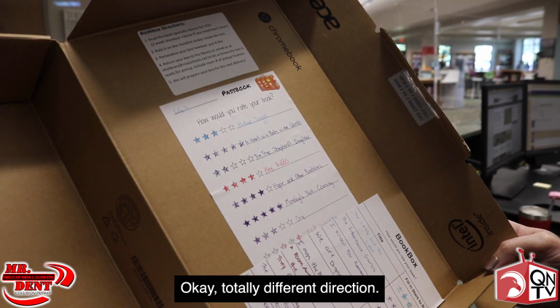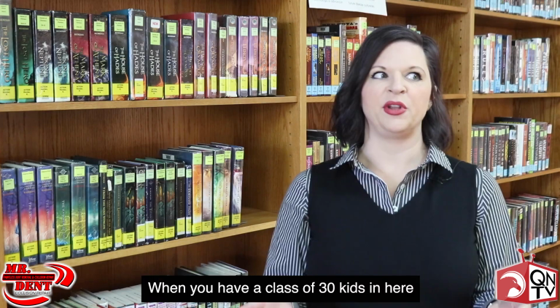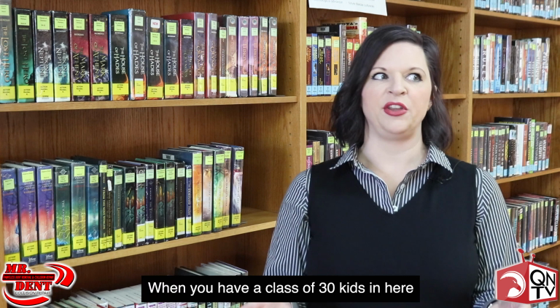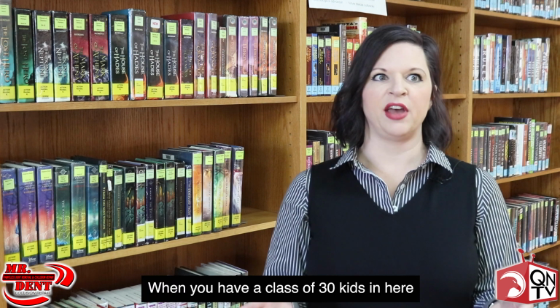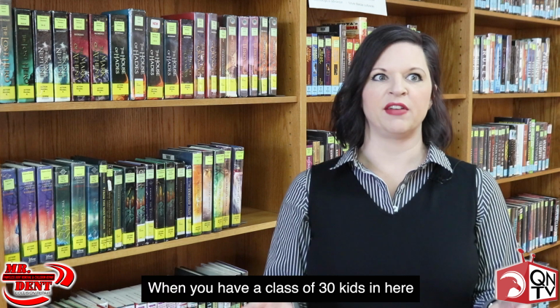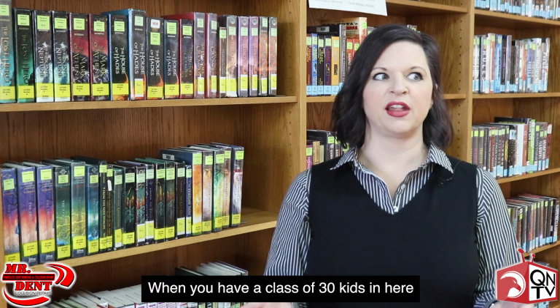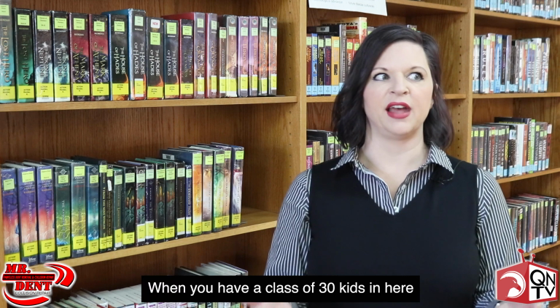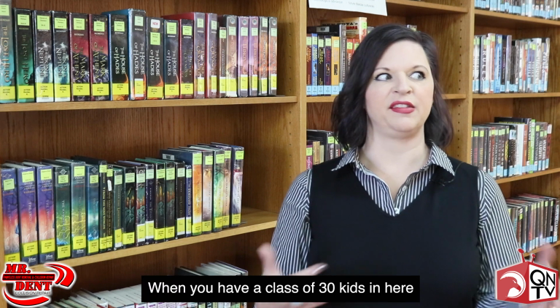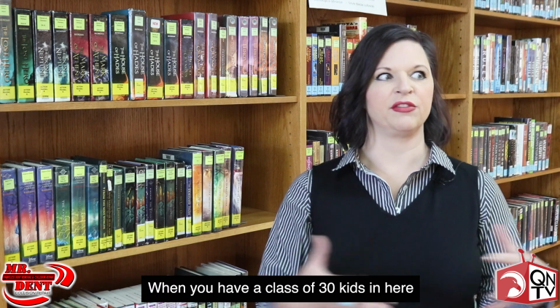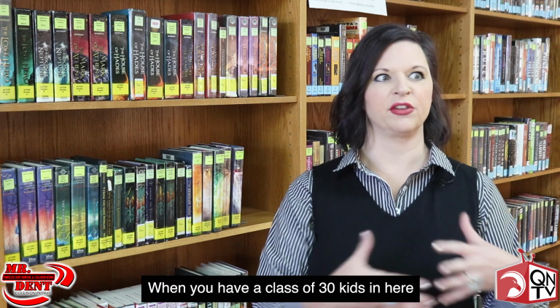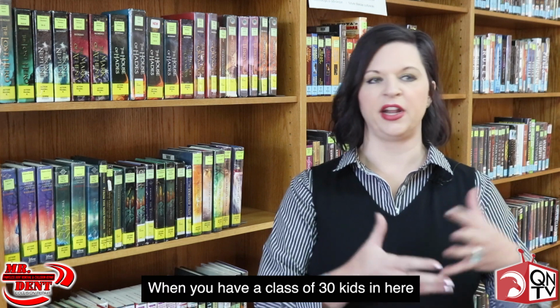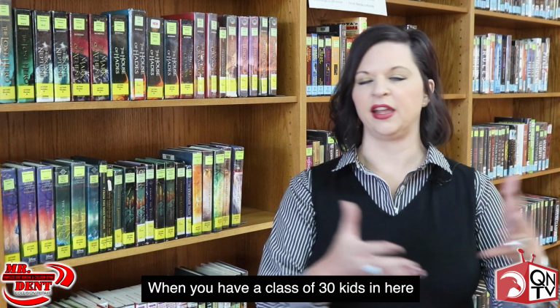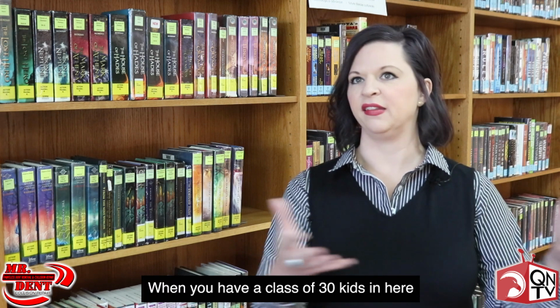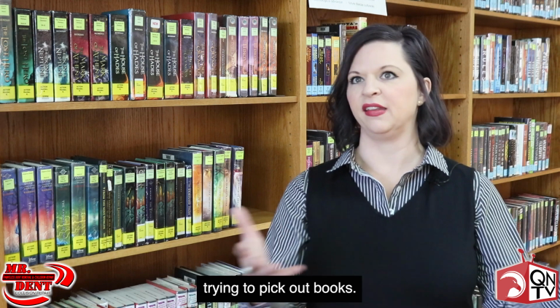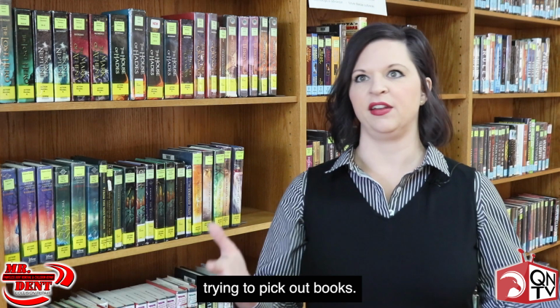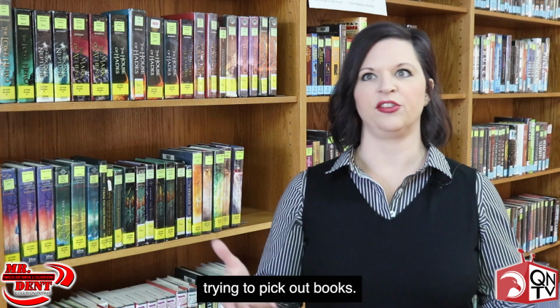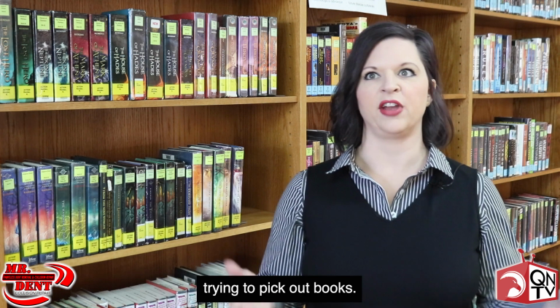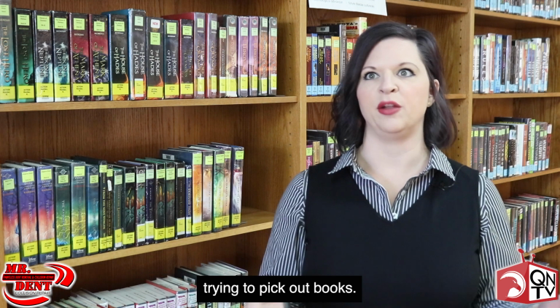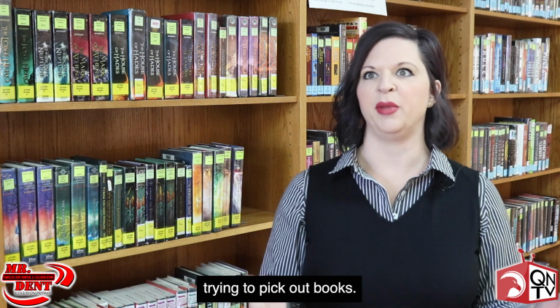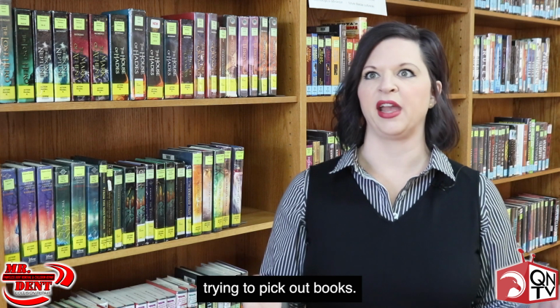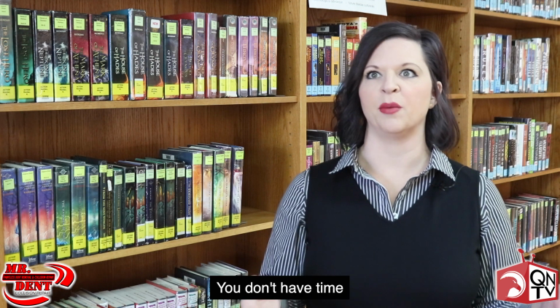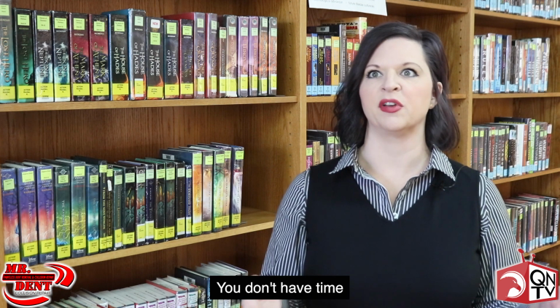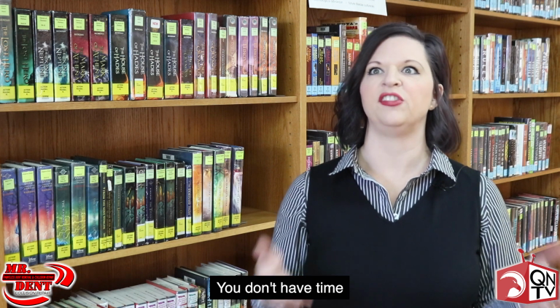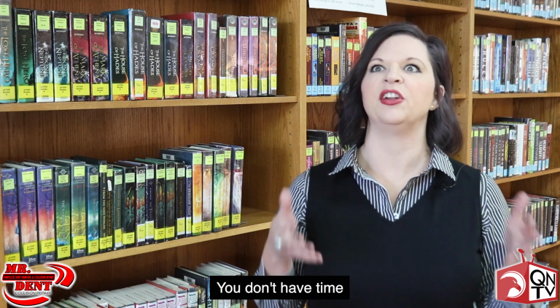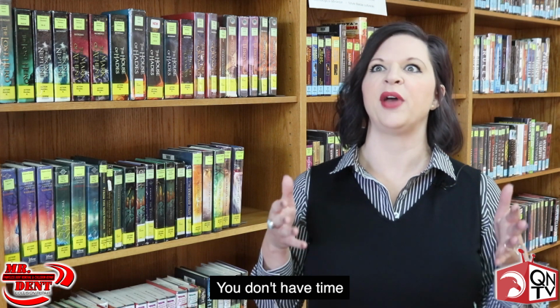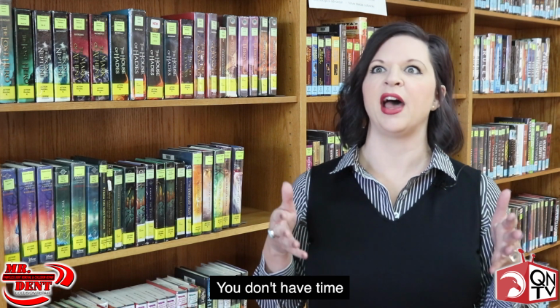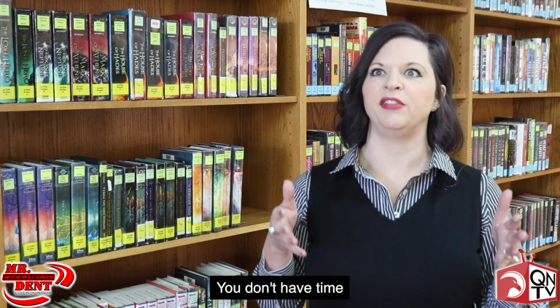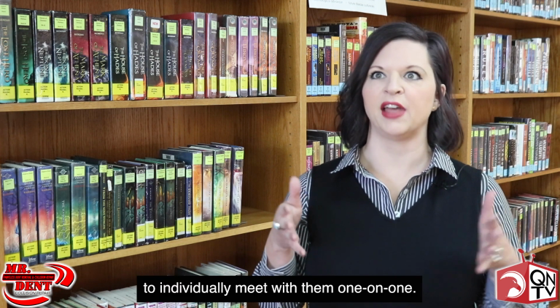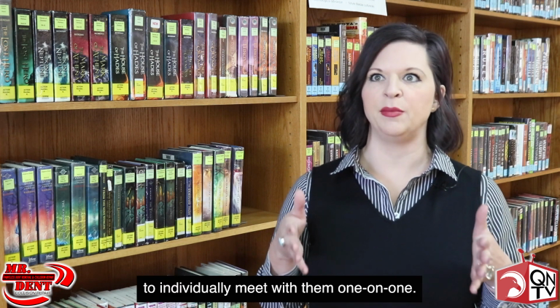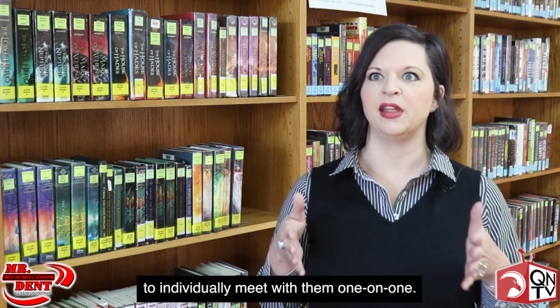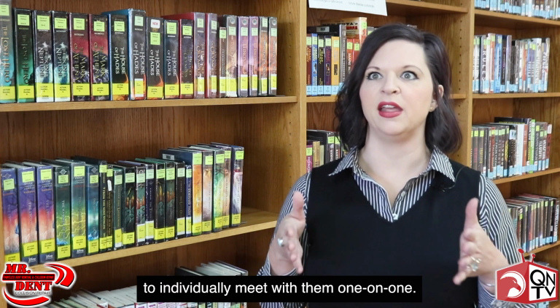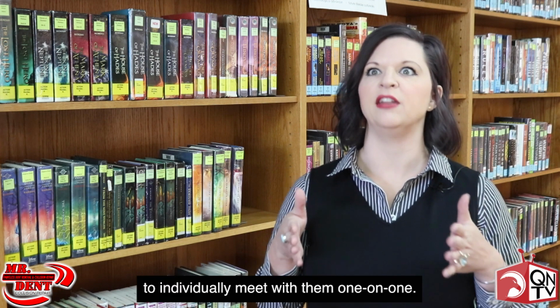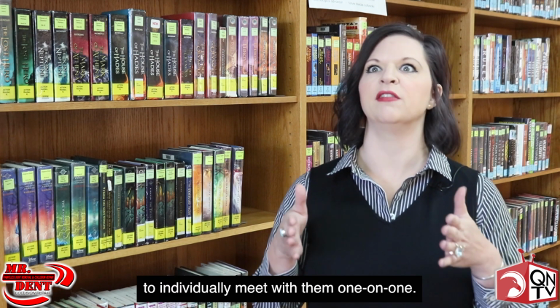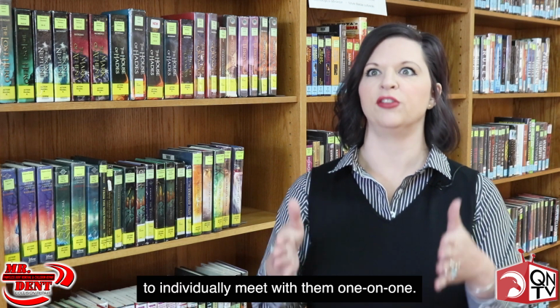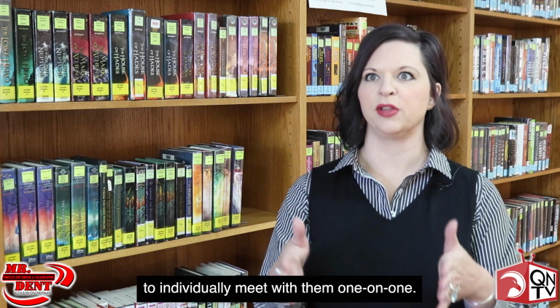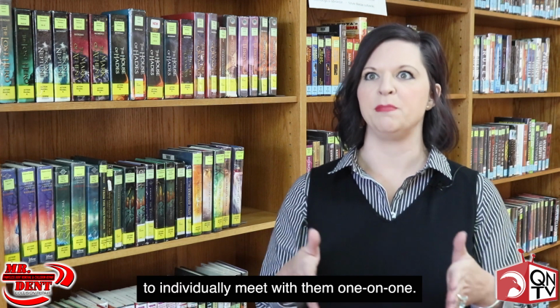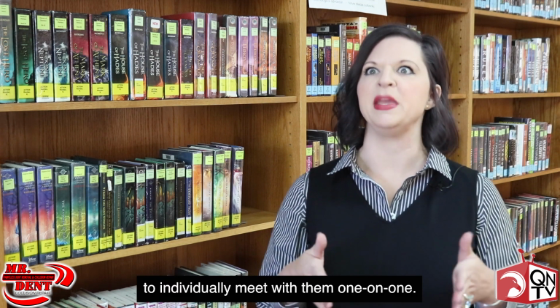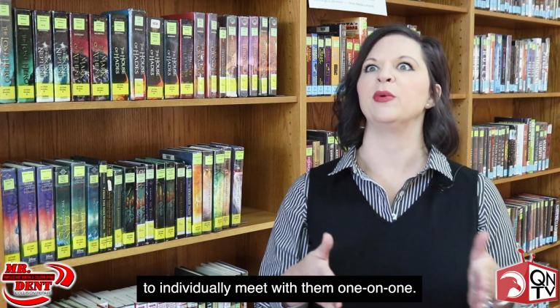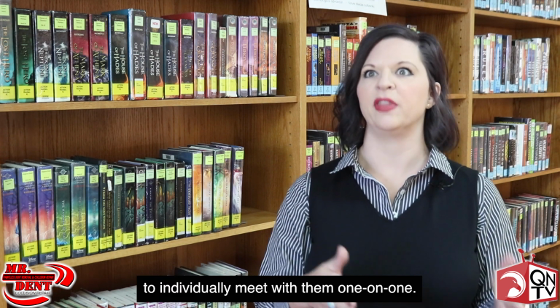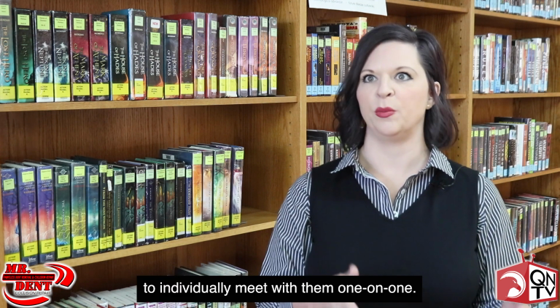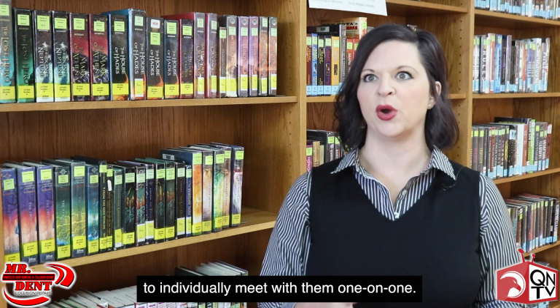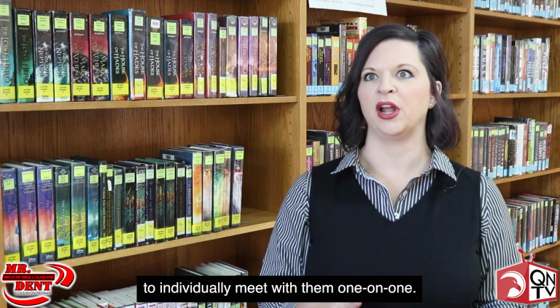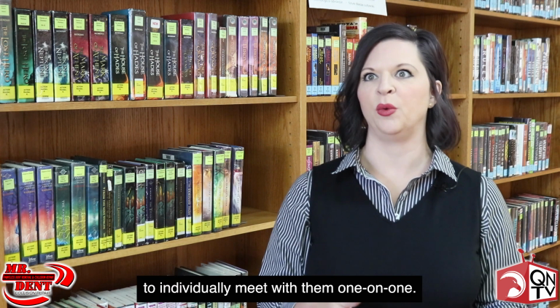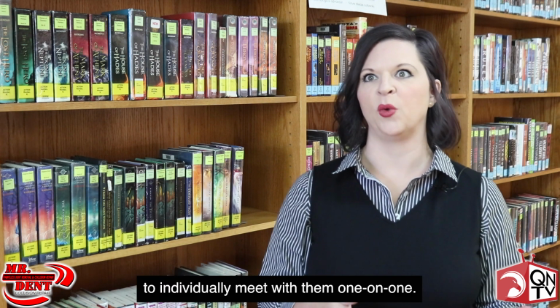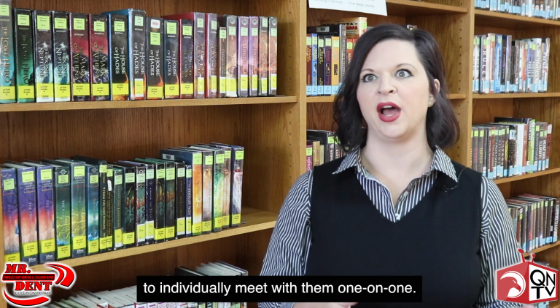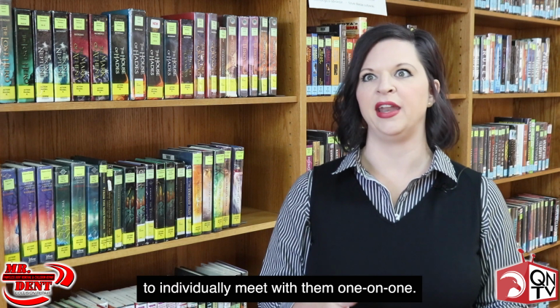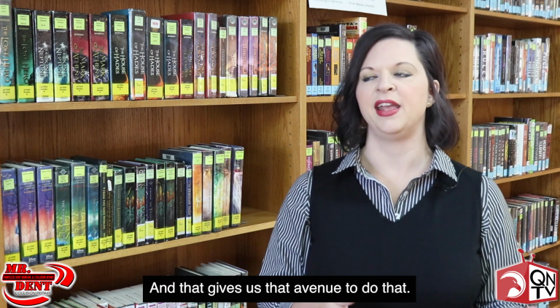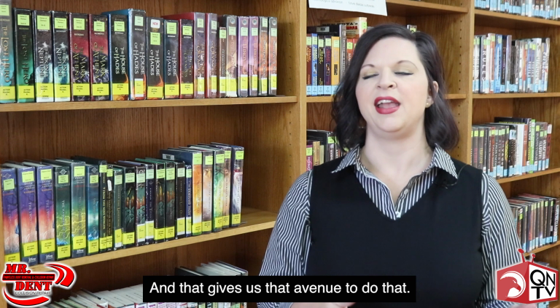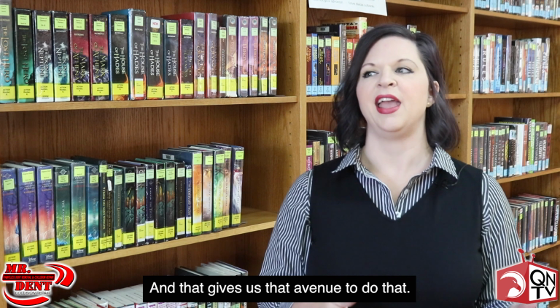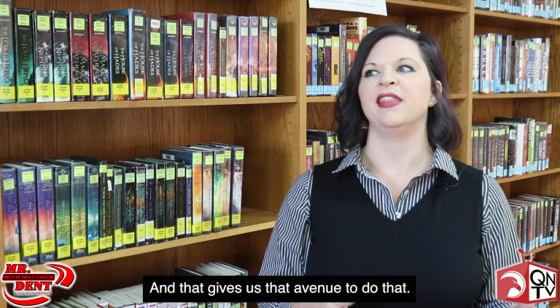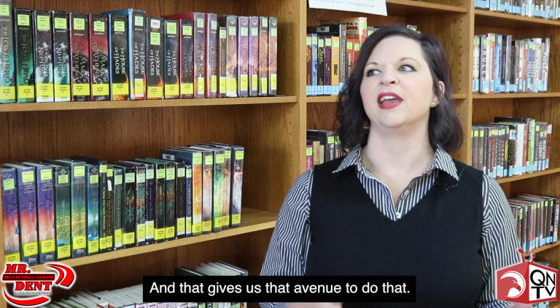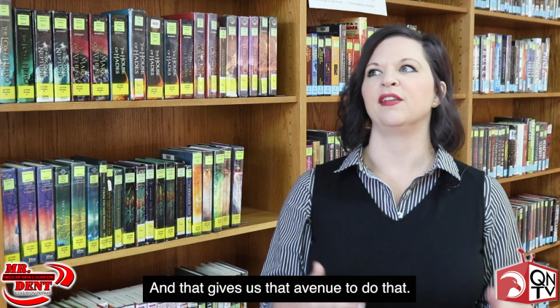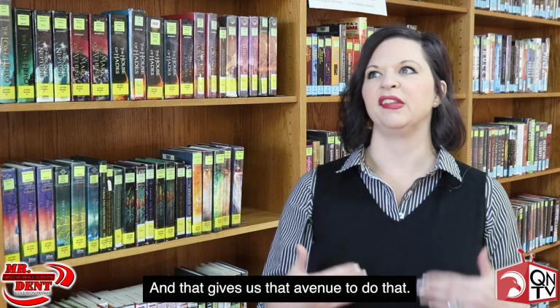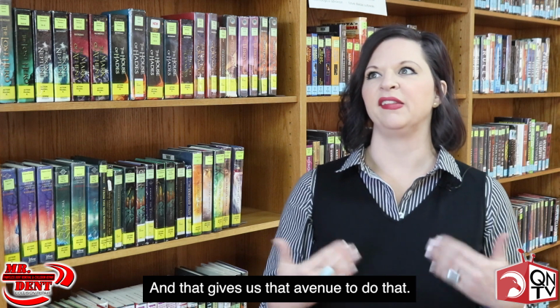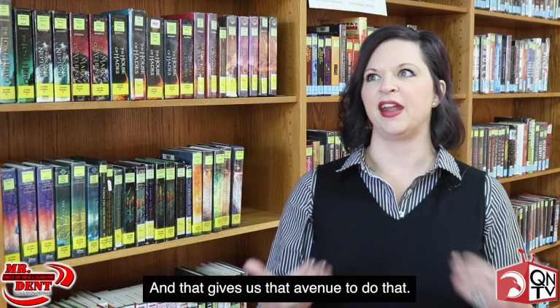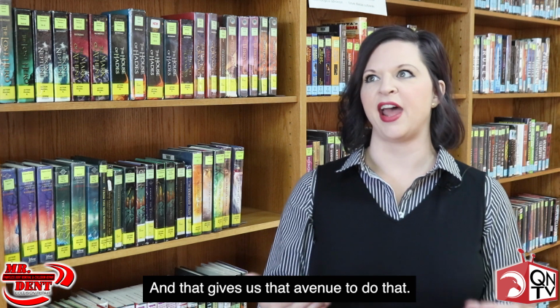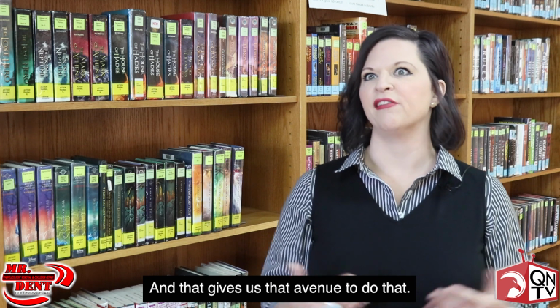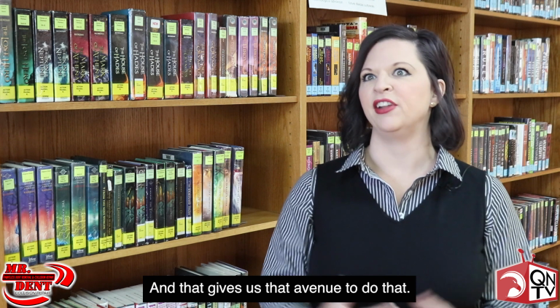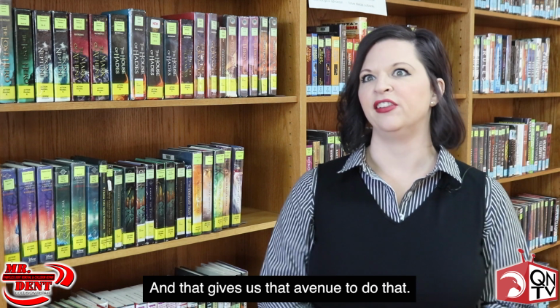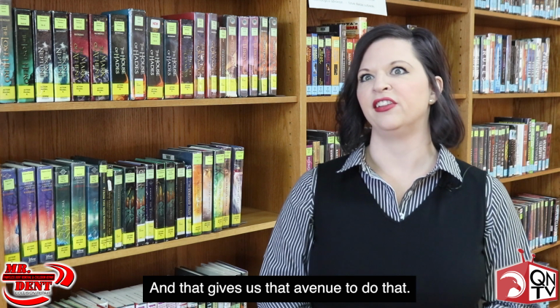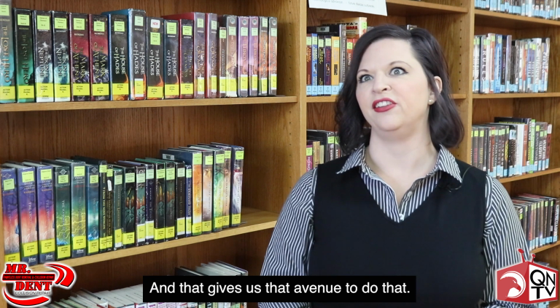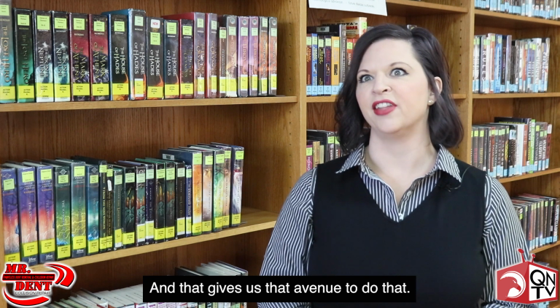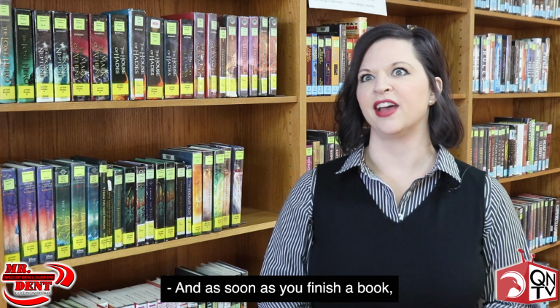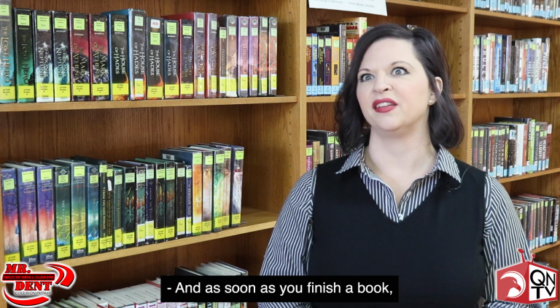When you have a class of 30 kids in here trying to pick out books, you don't have time to individually meet with them one-on-one, and that gives us that avenue to do that.